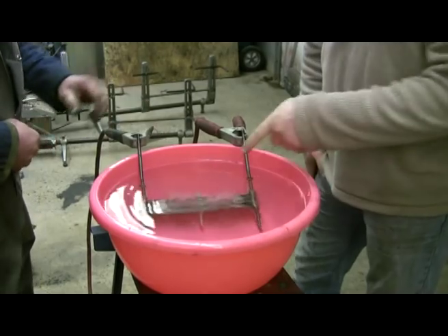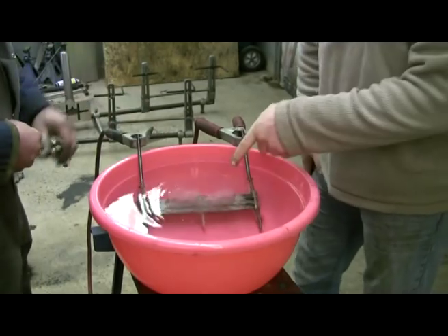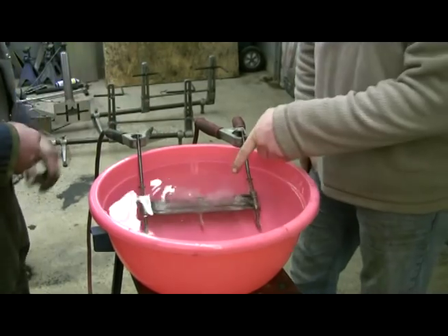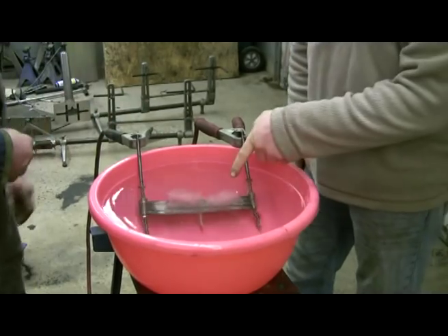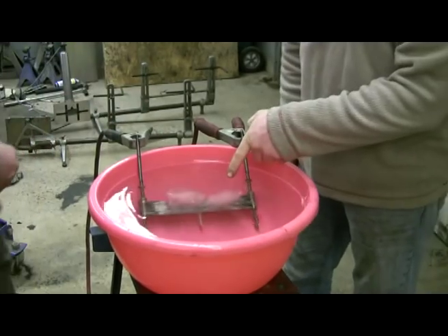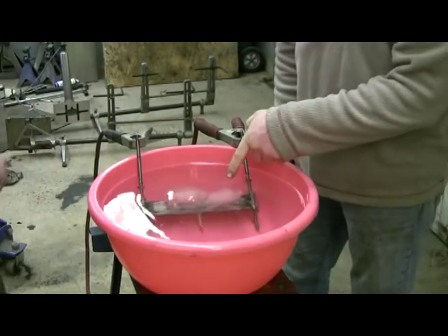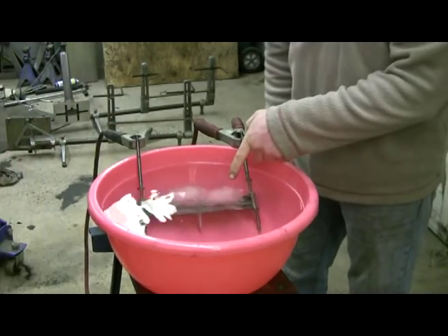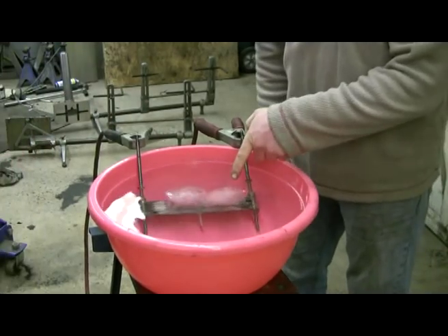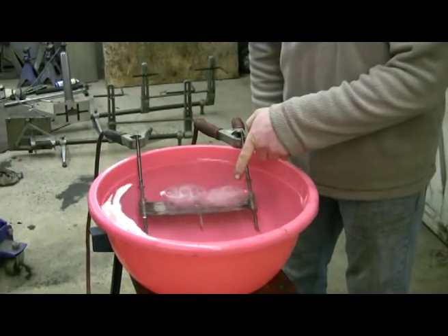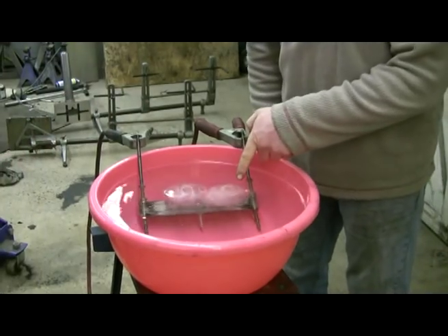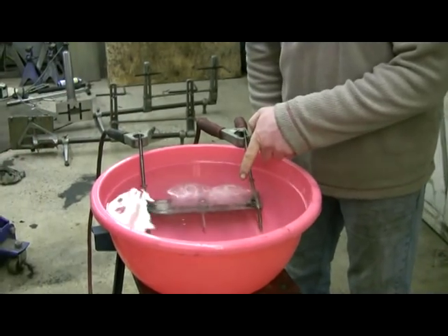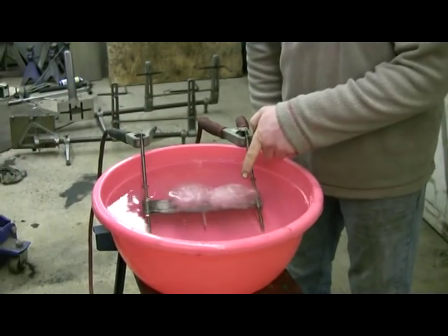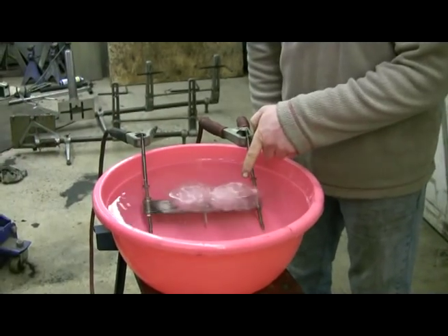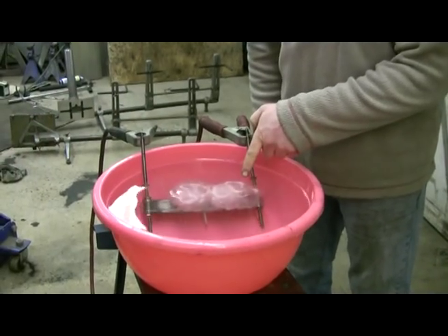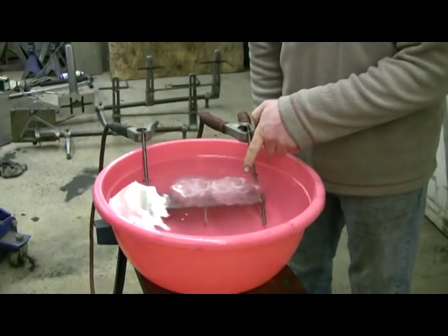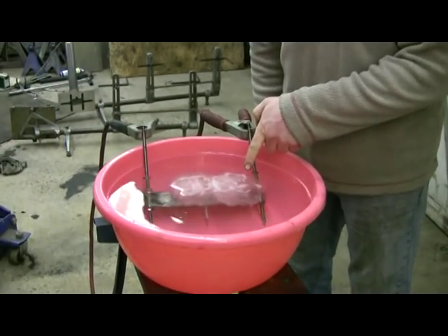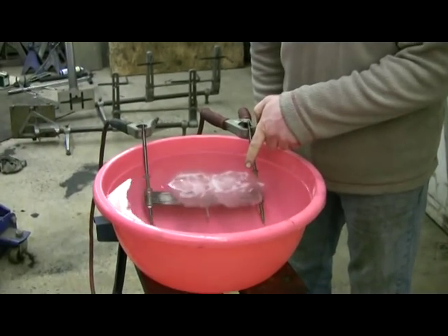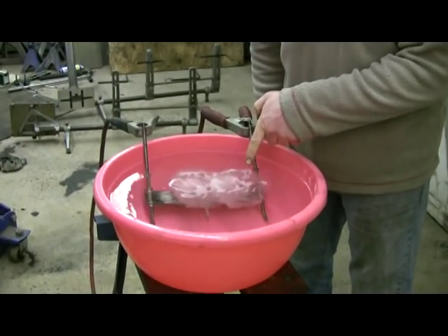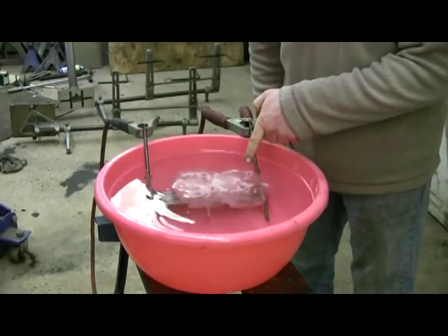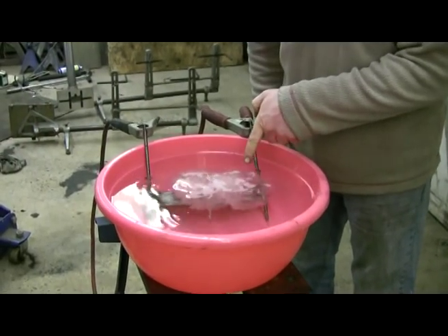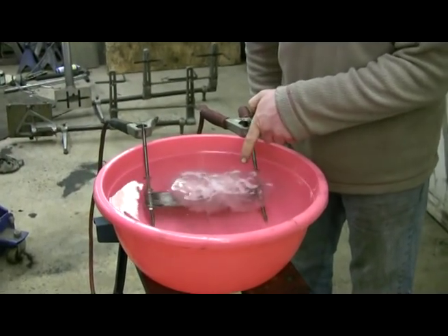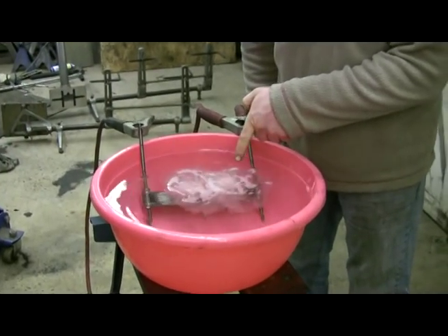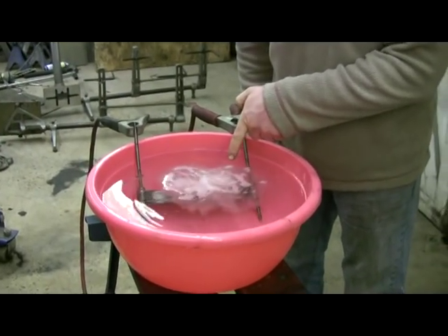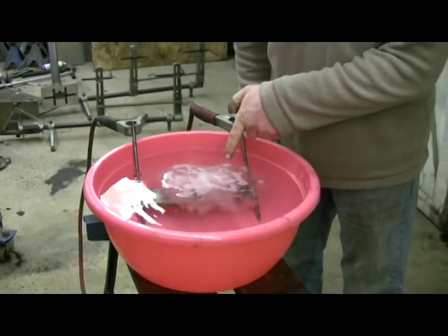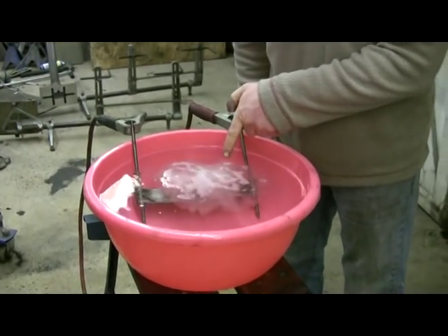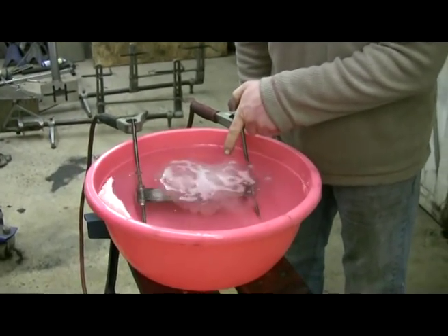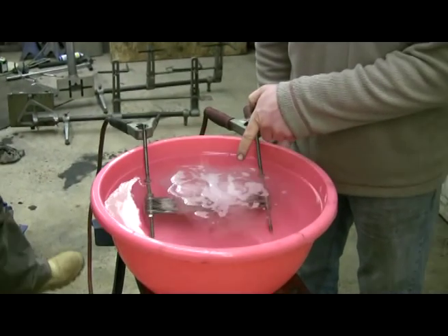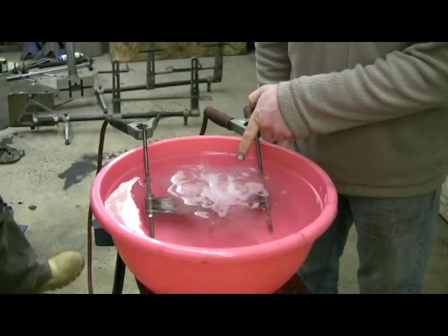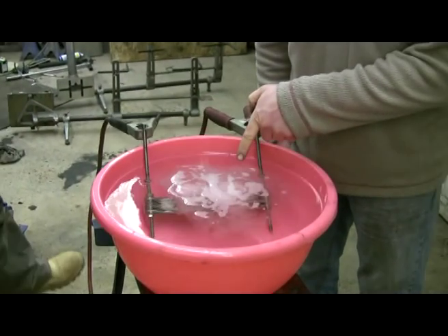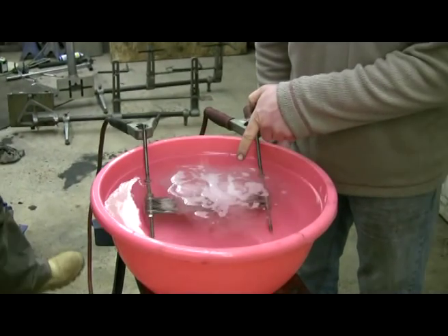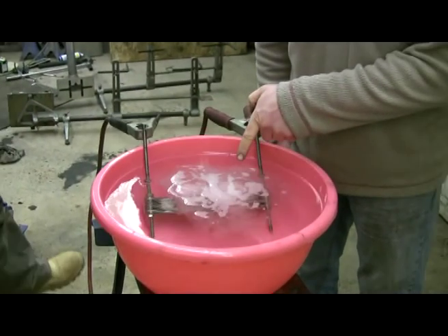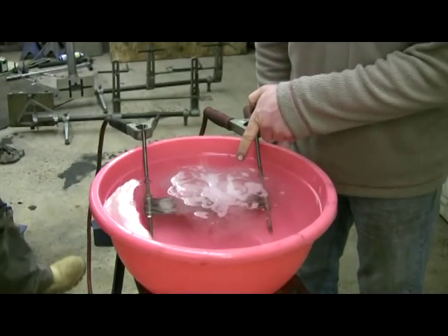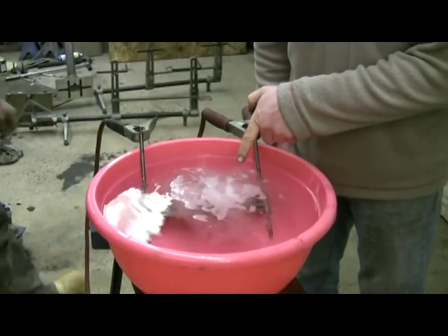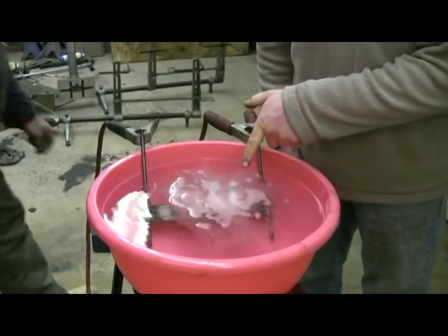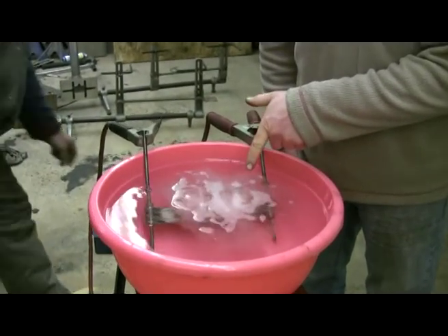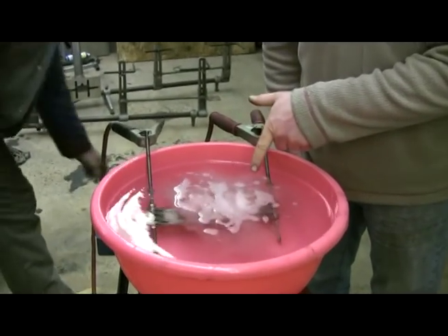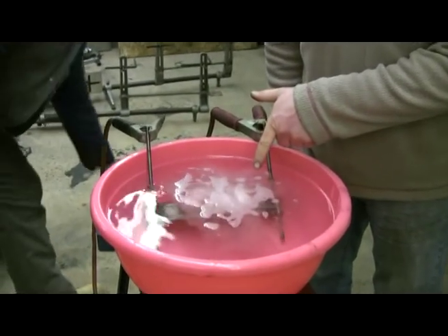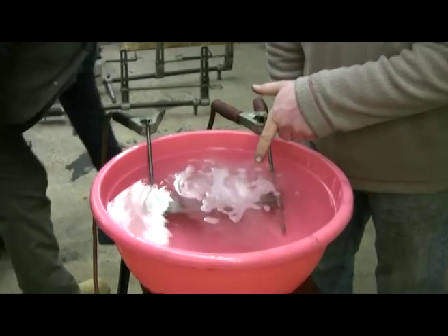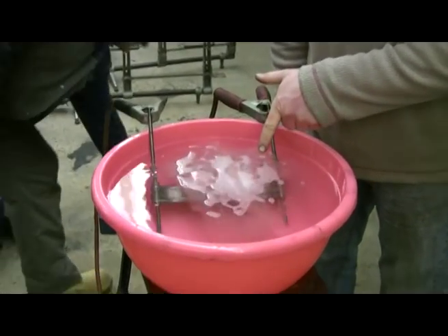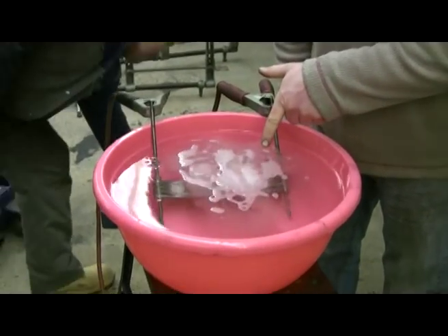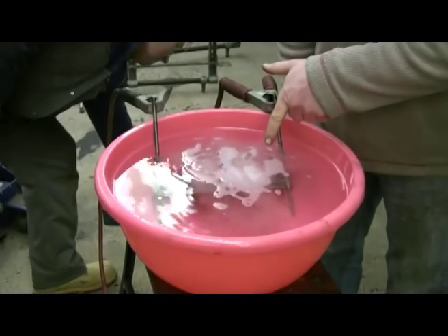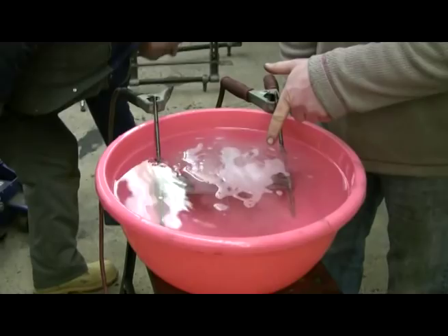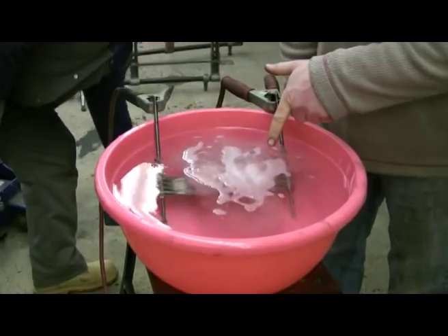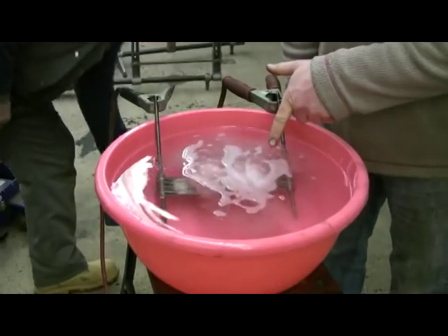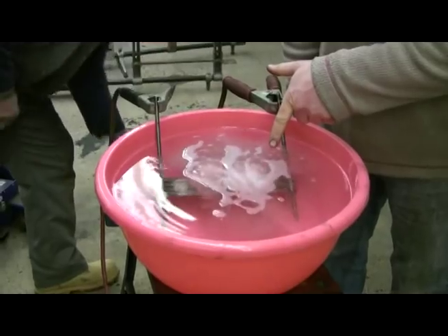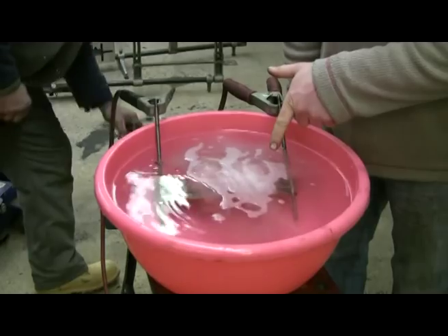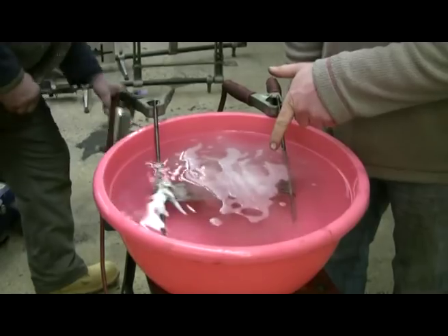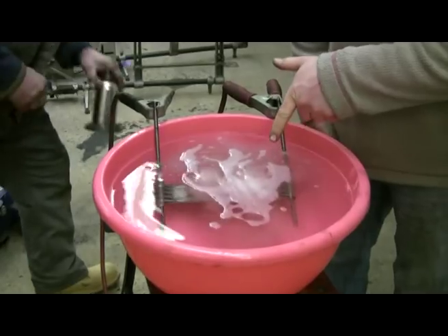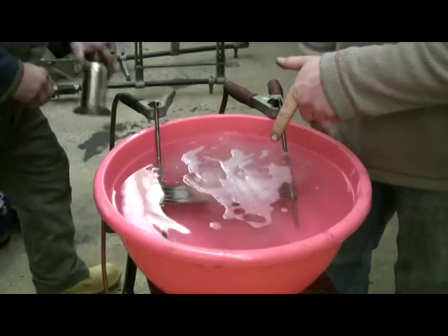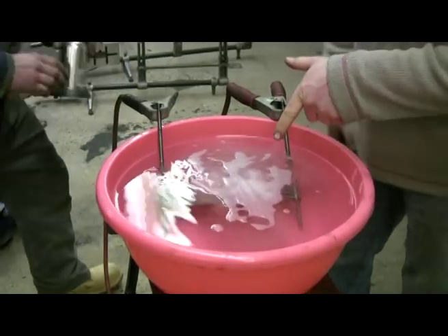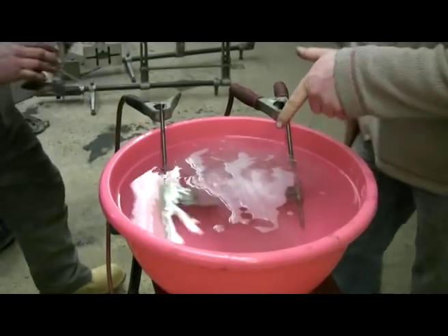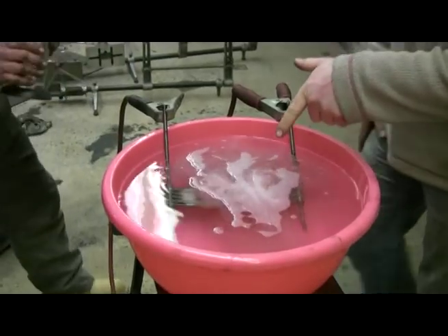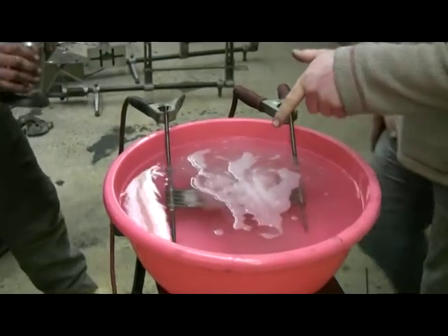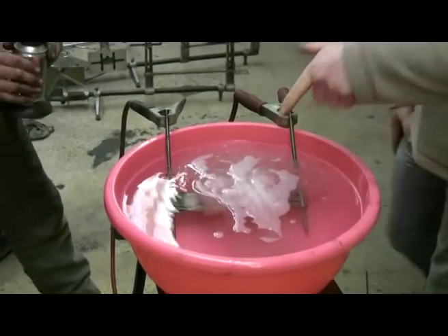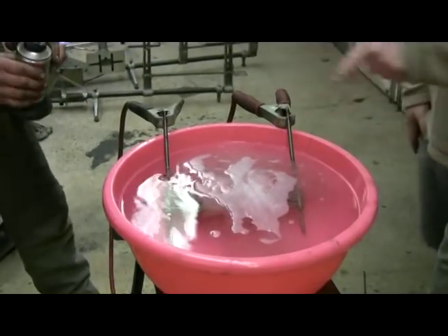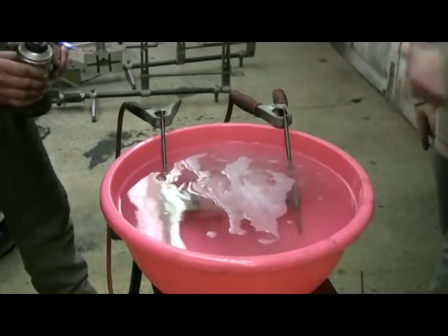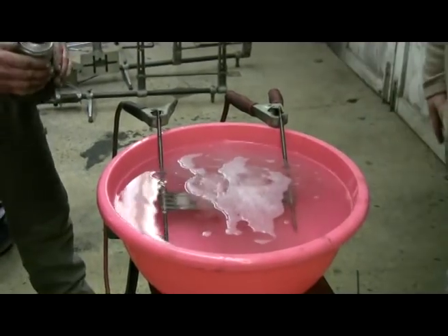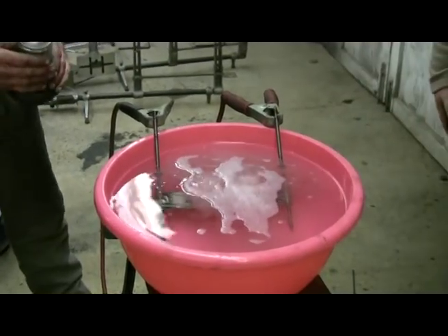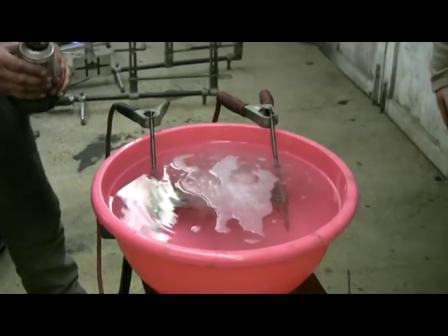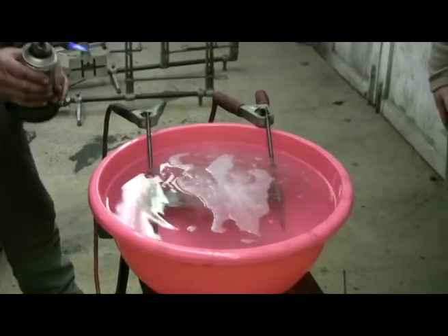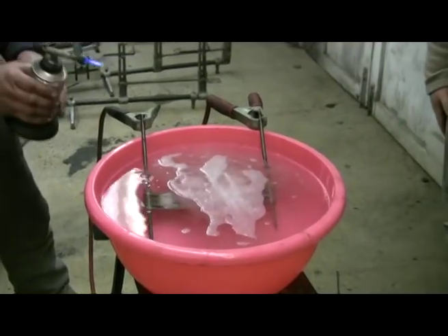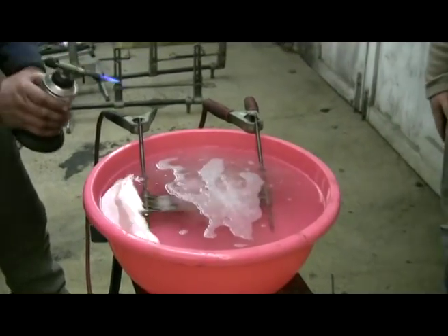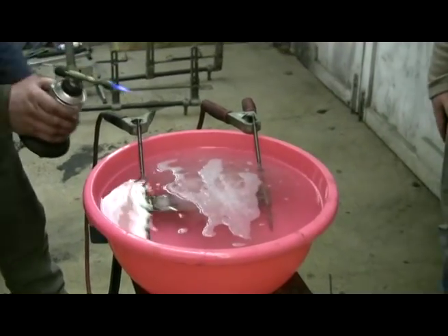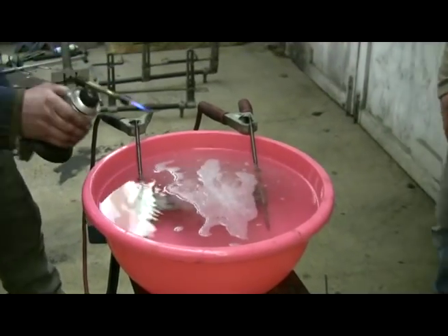Can you see? Is that coming out on camera? See the fizzing? That is hydrogen and oxygen.